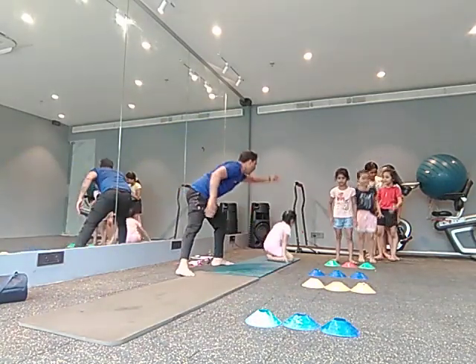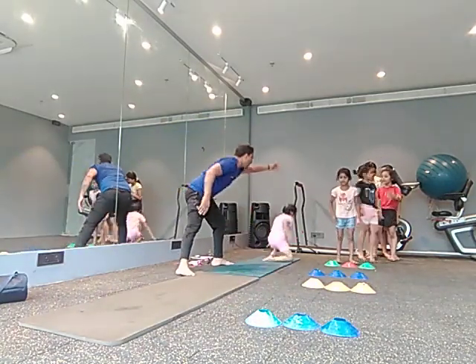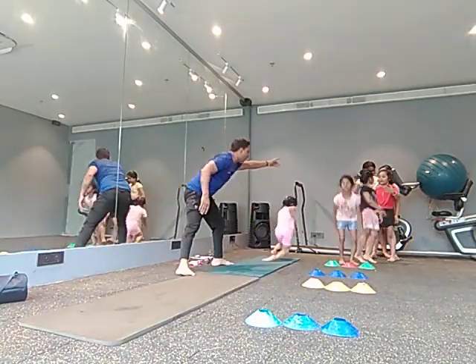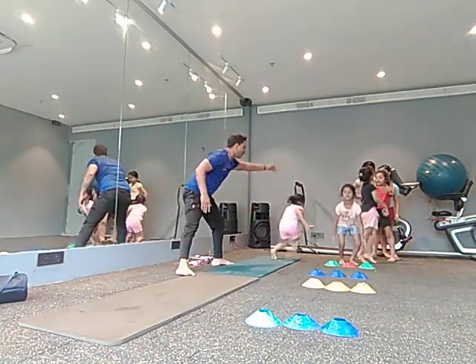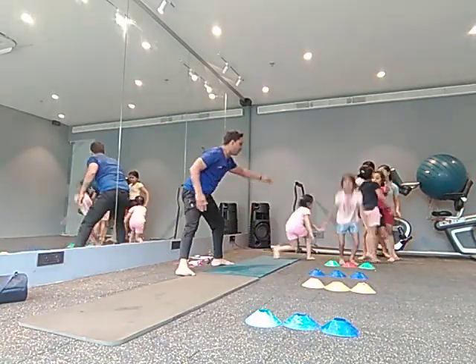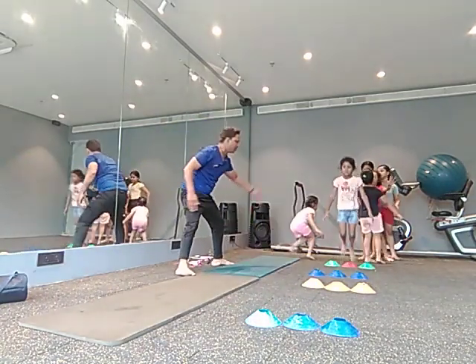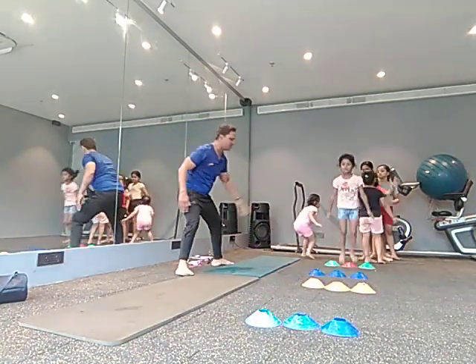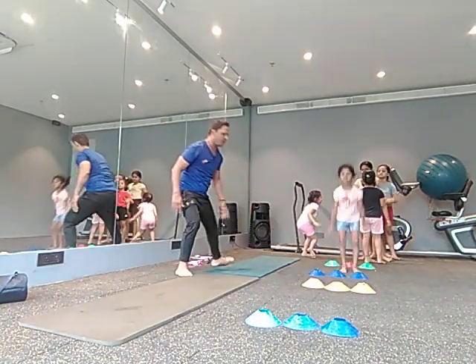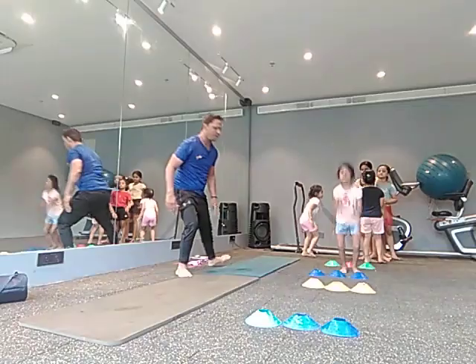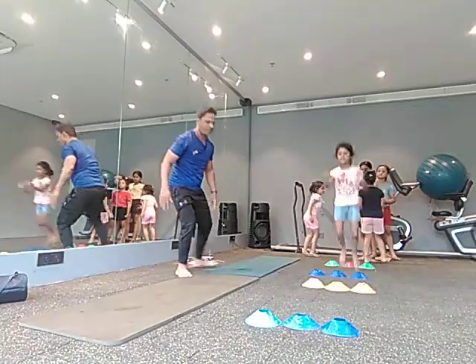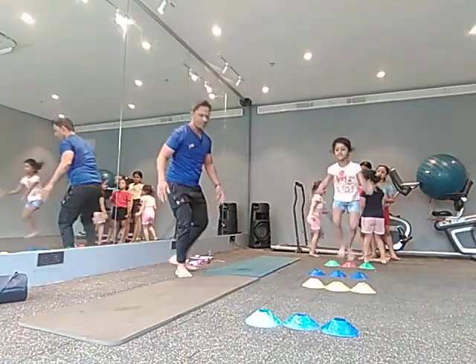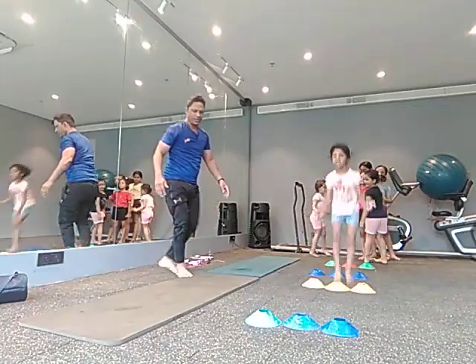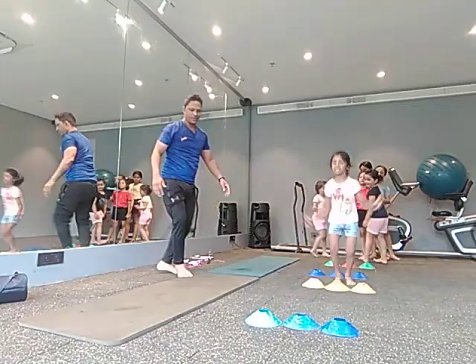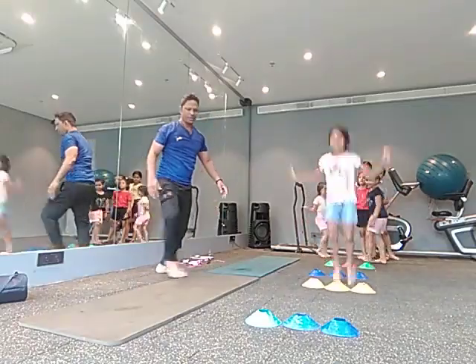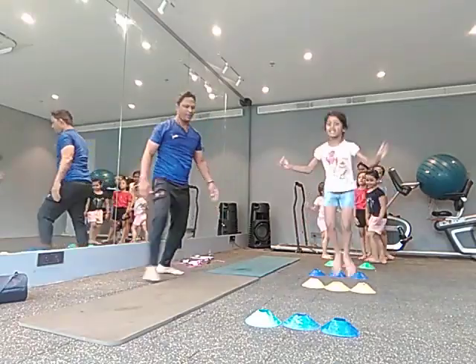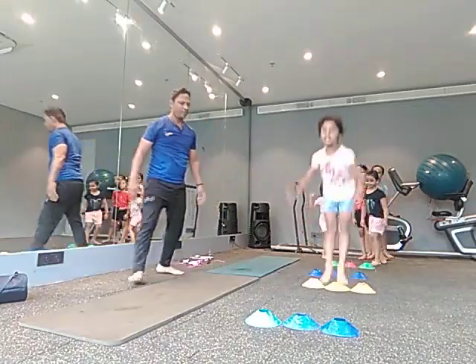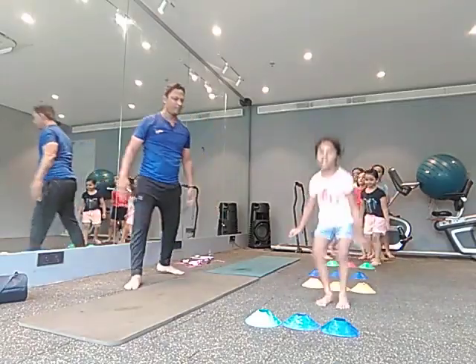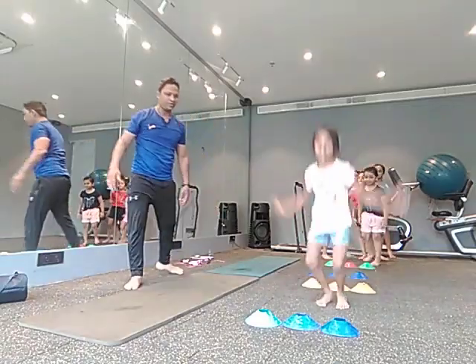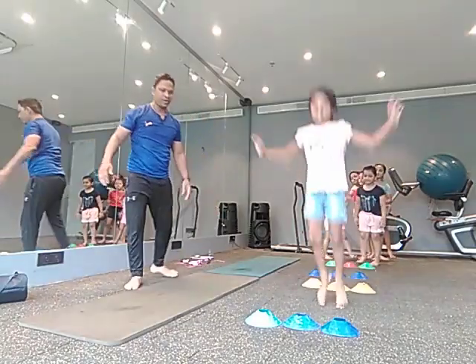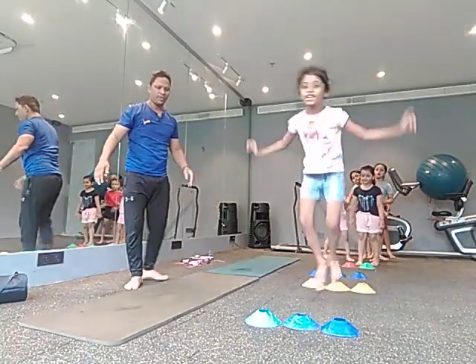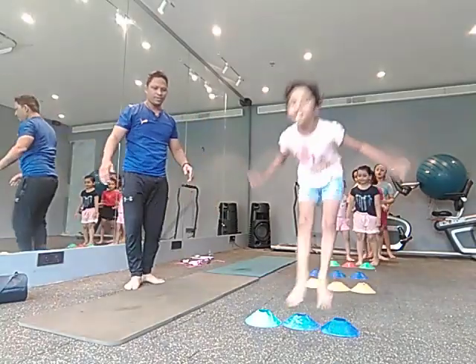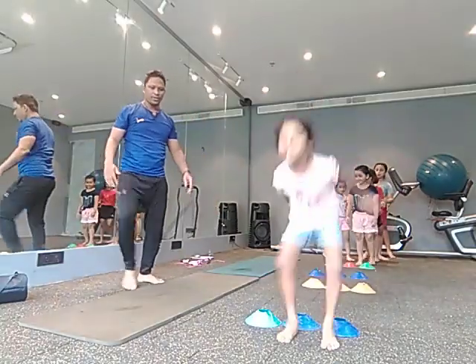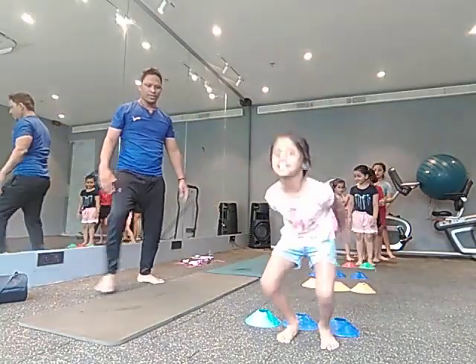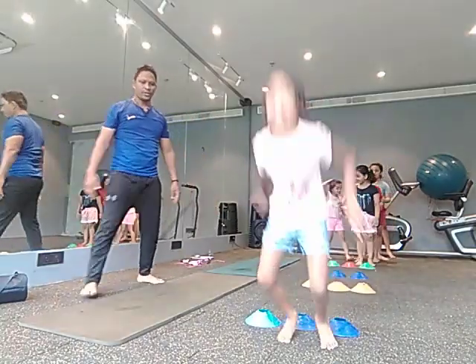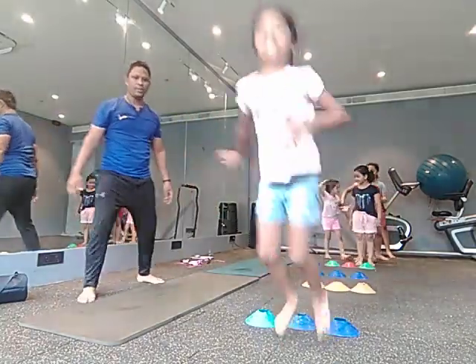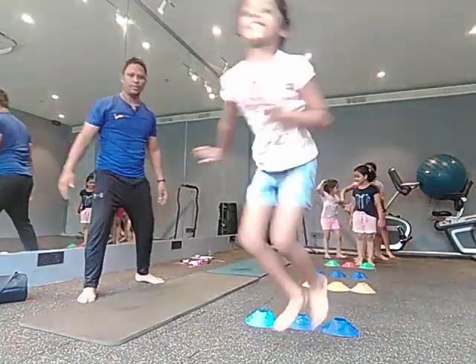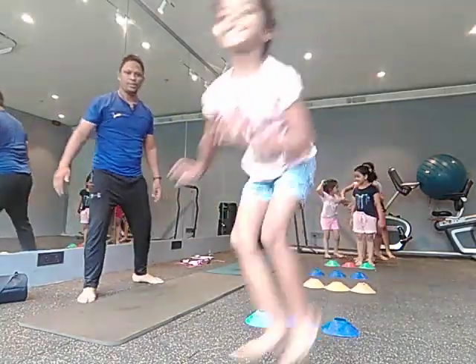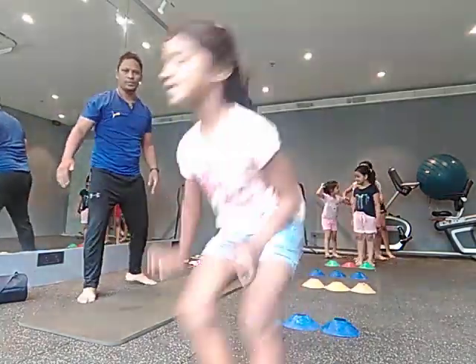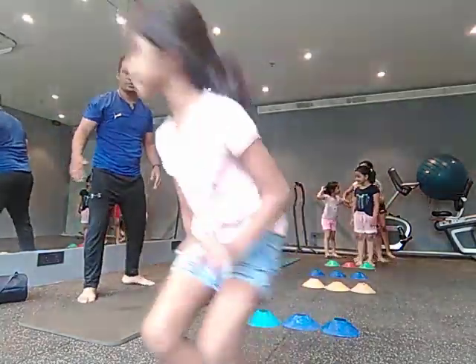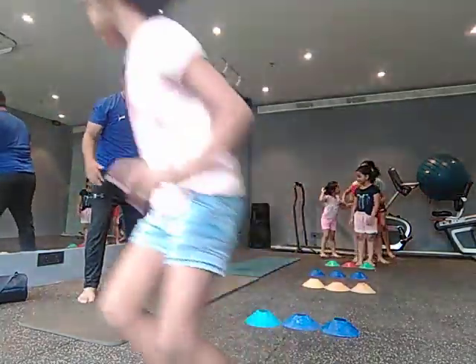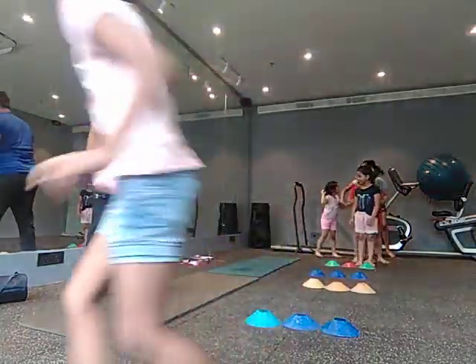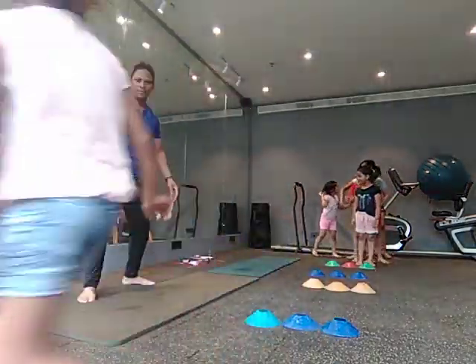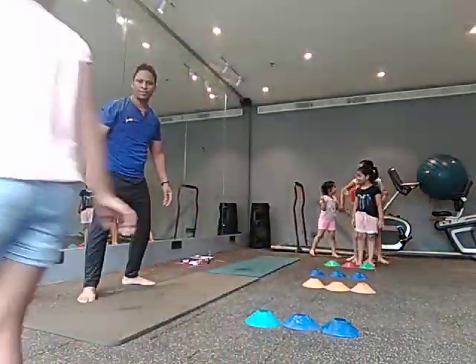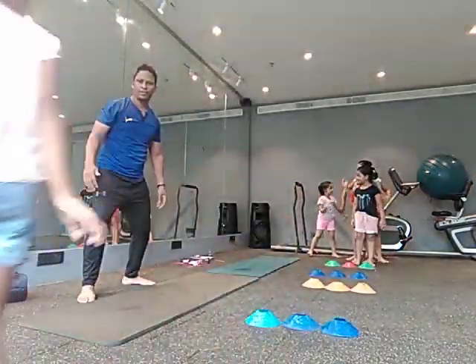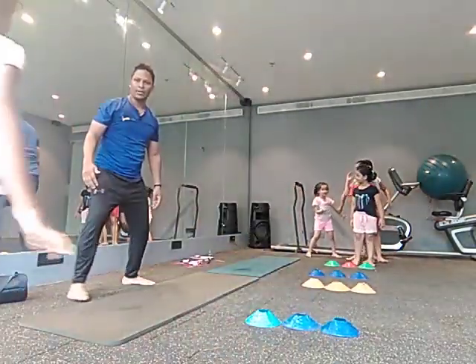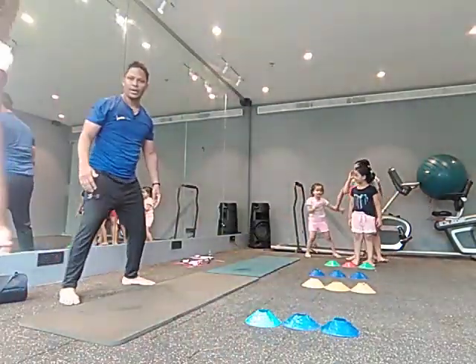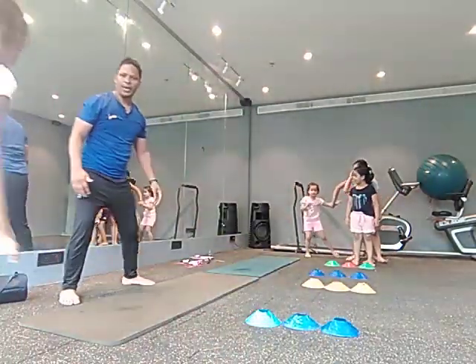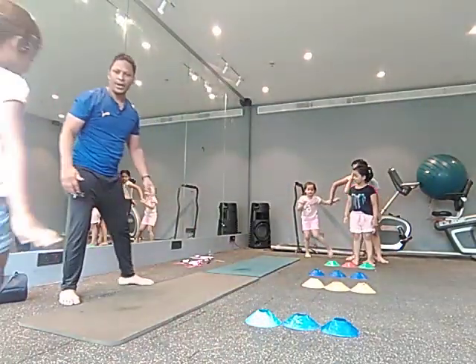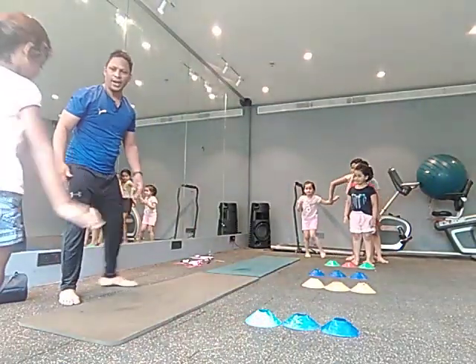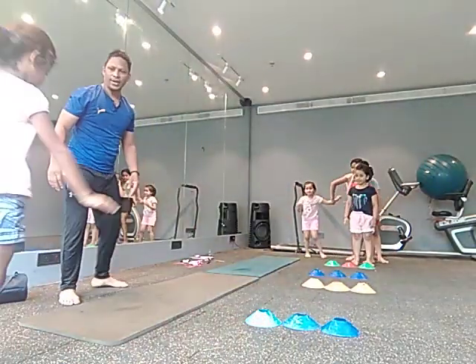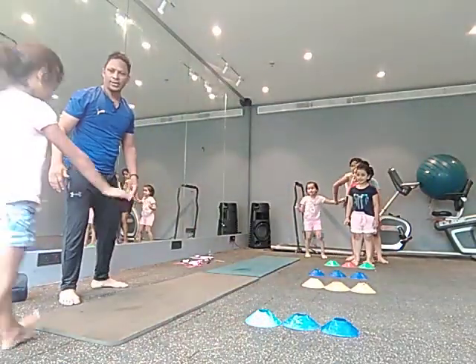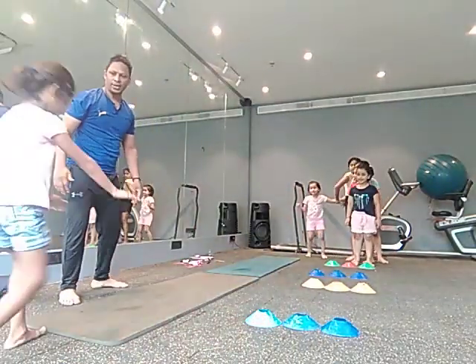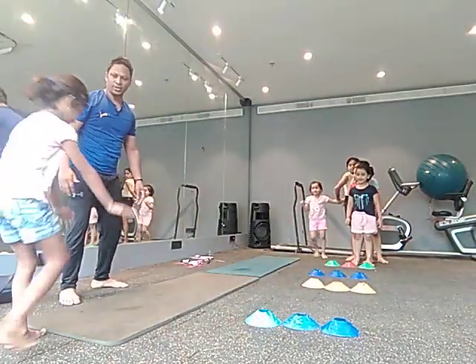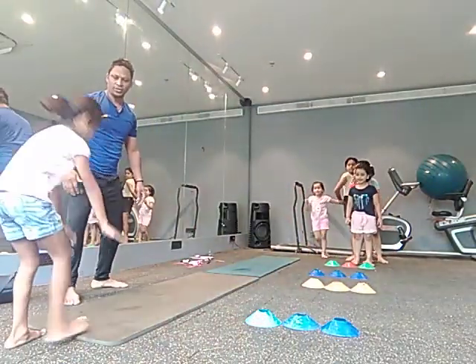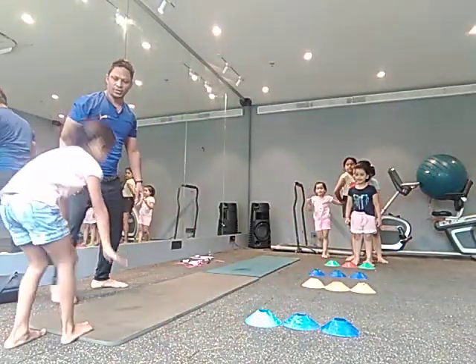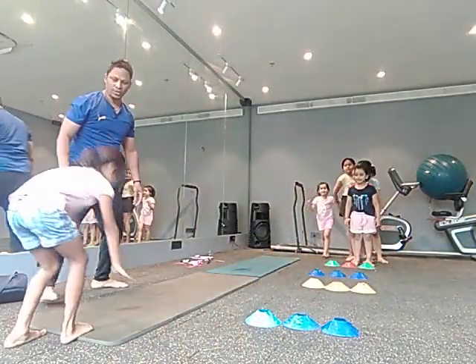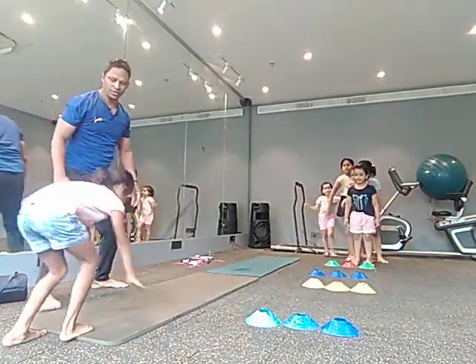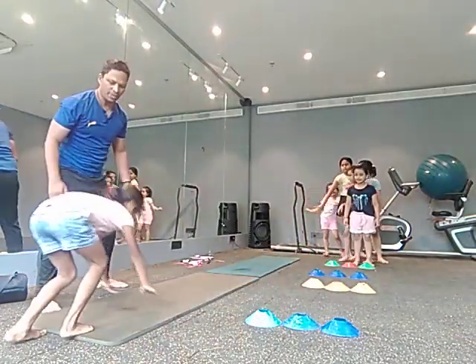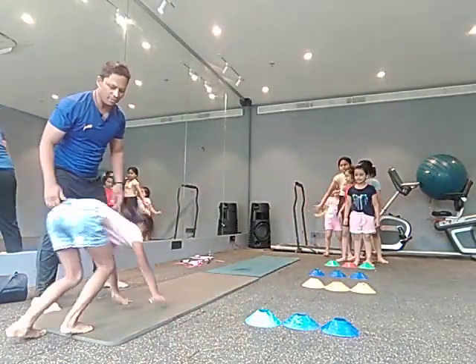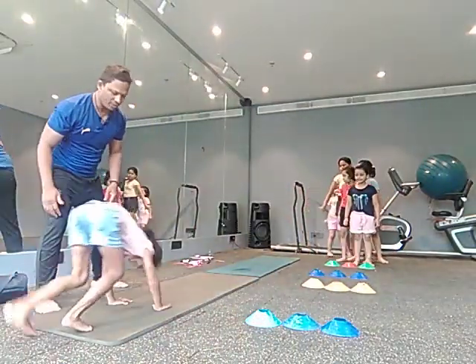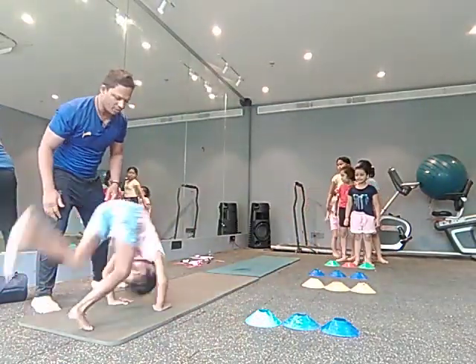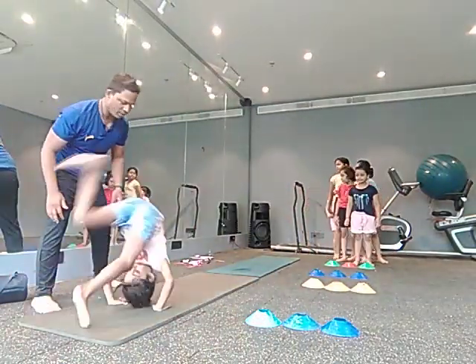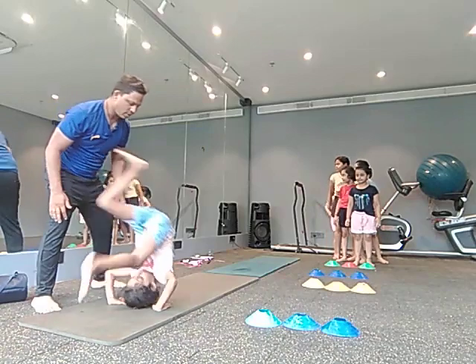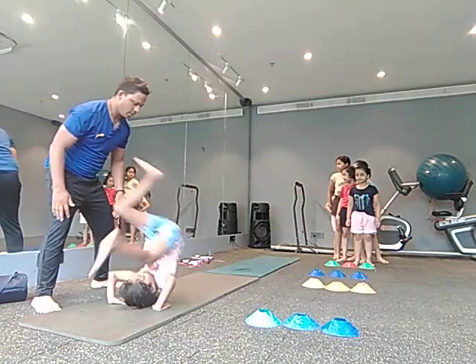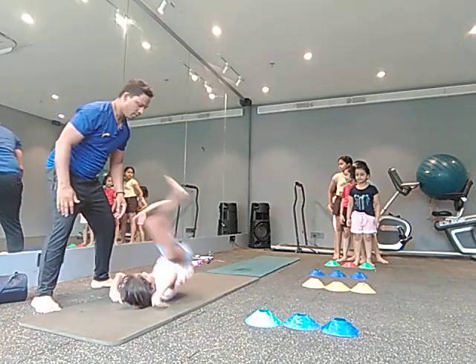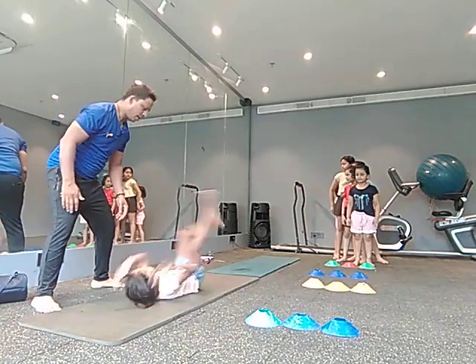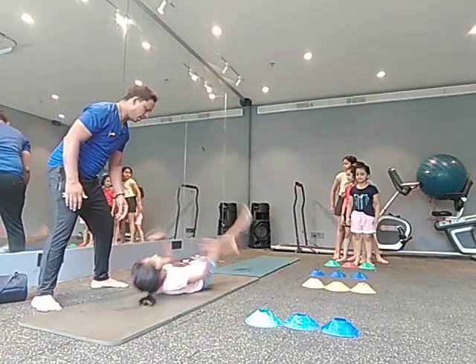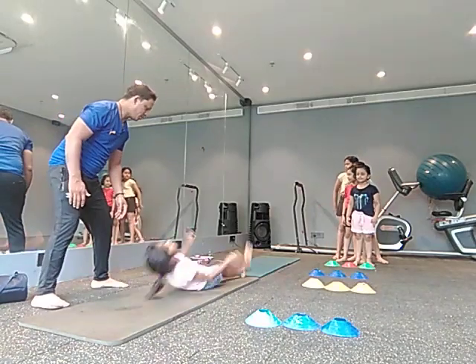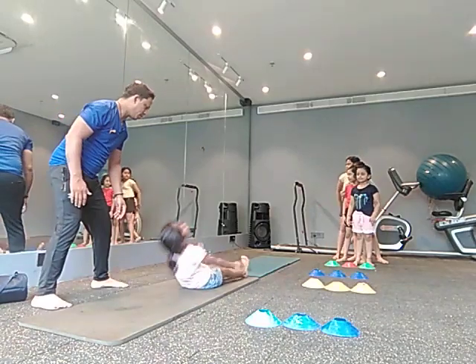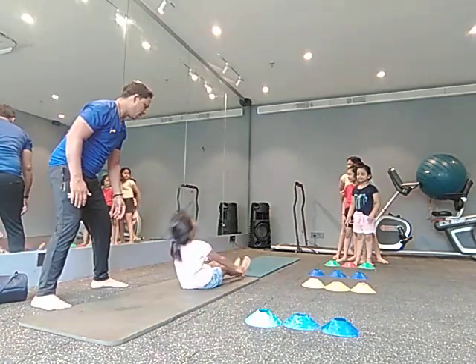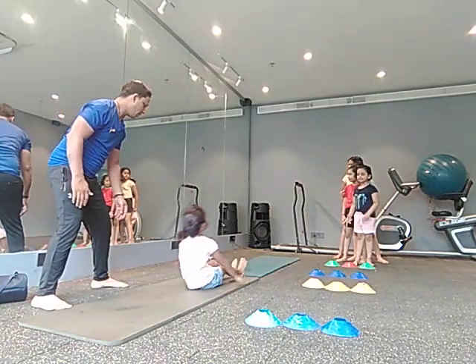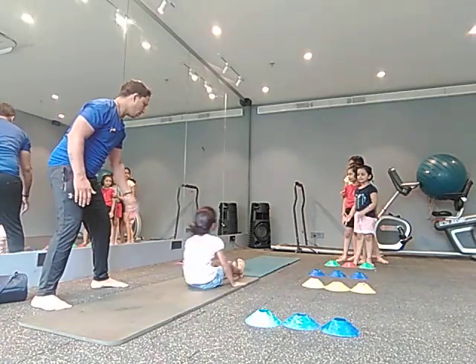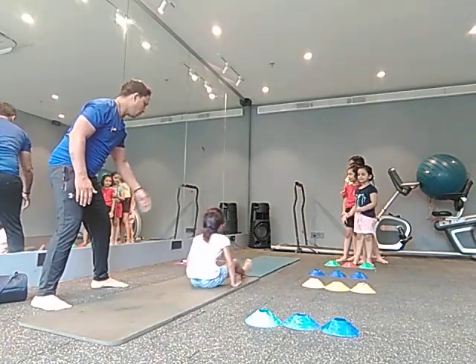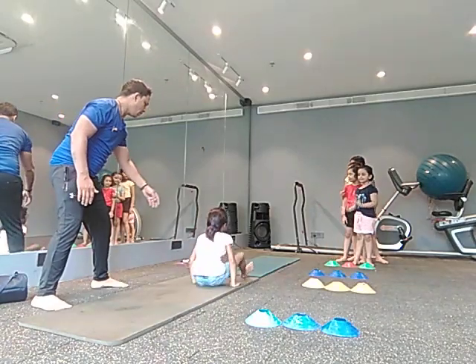Line, line, line. Jump, jump, jump, jump, jump. Jump, jump, high-step go.